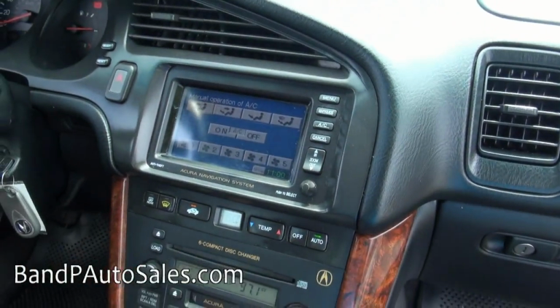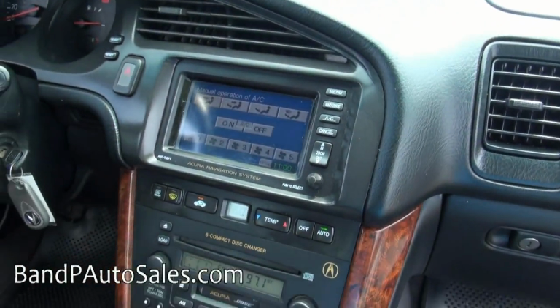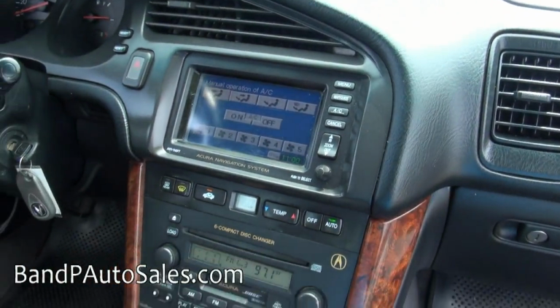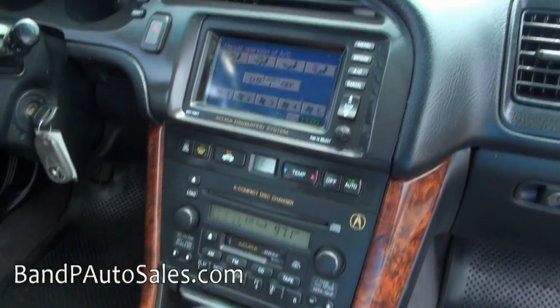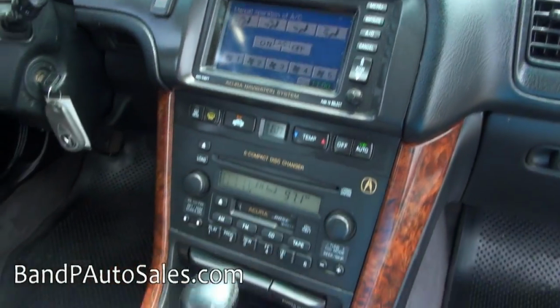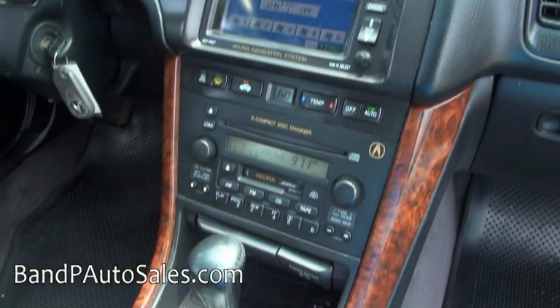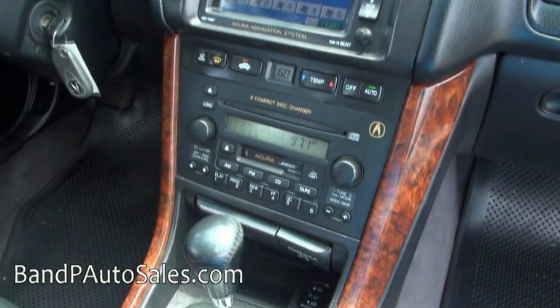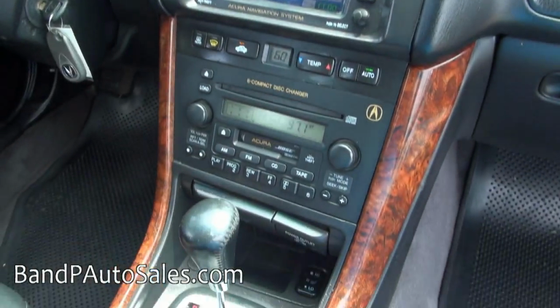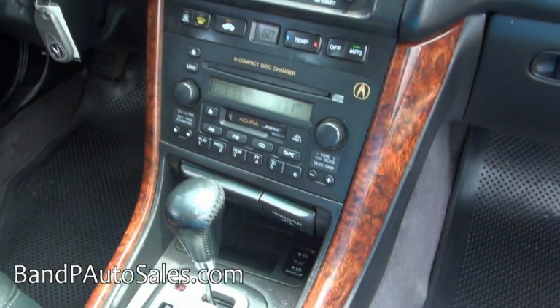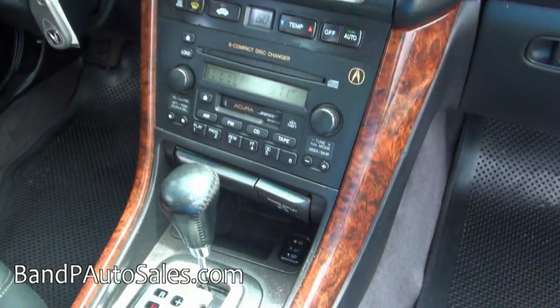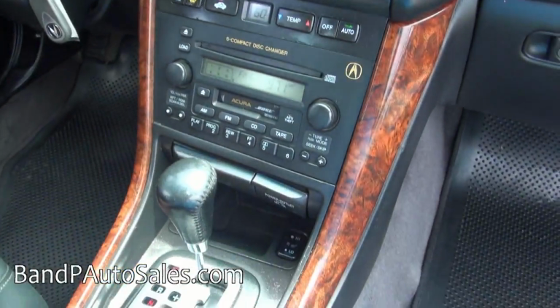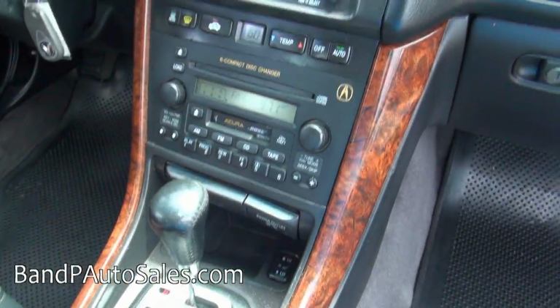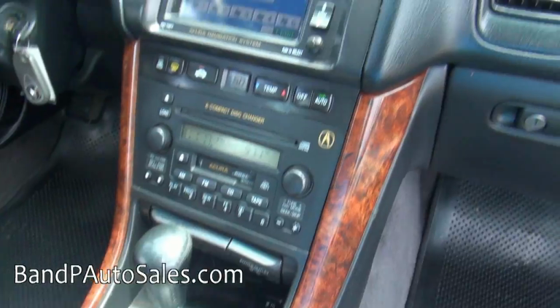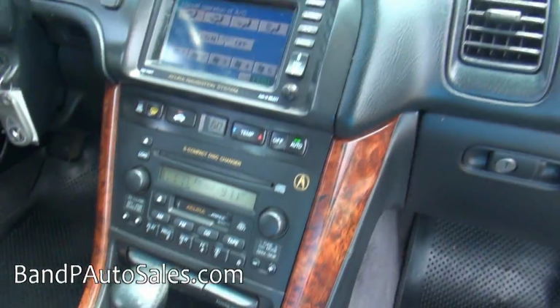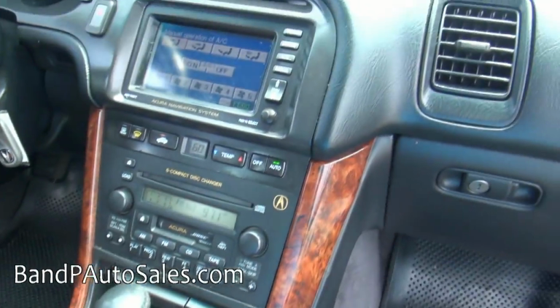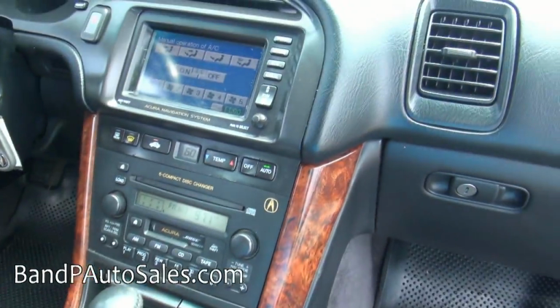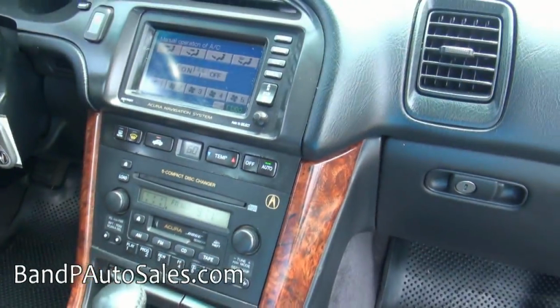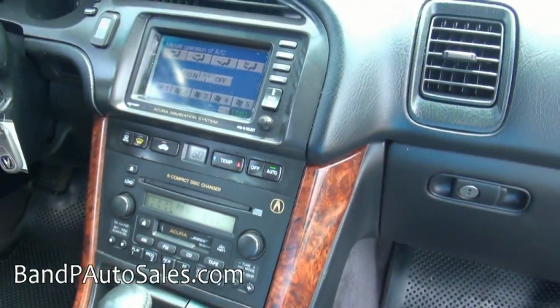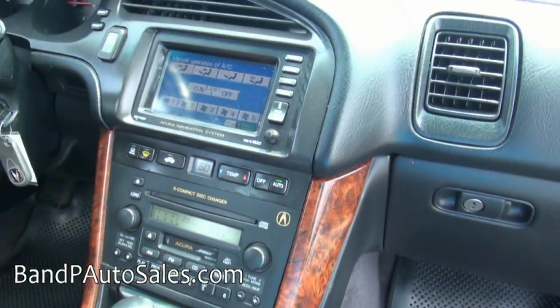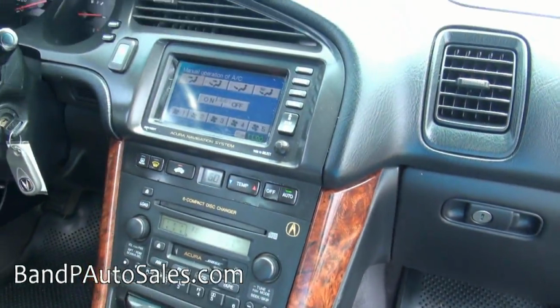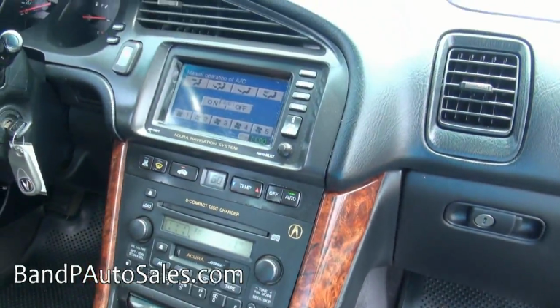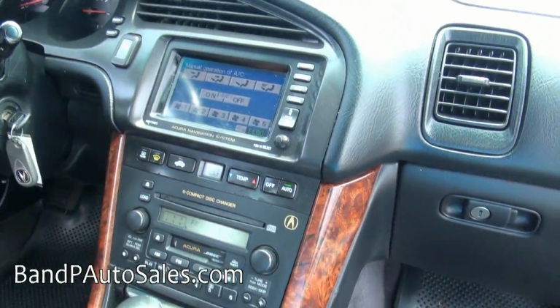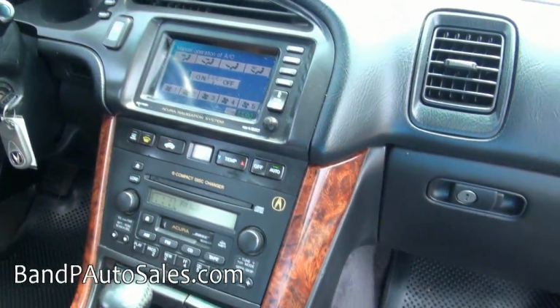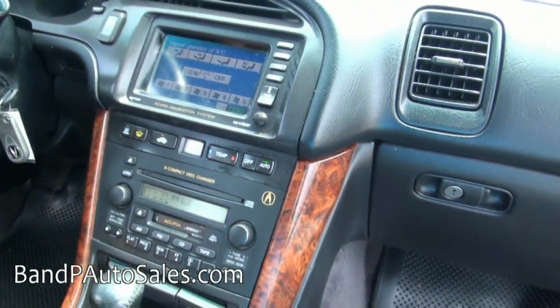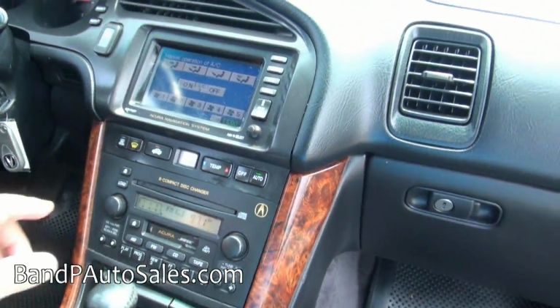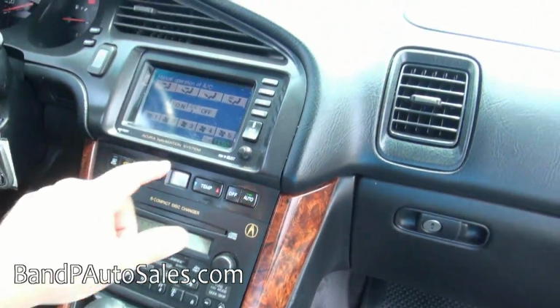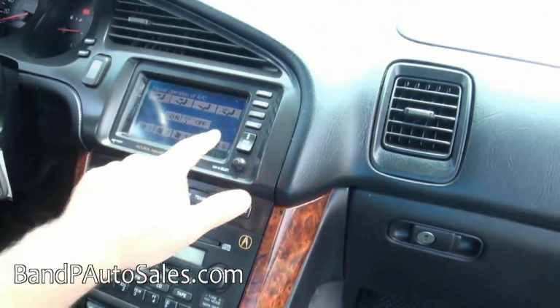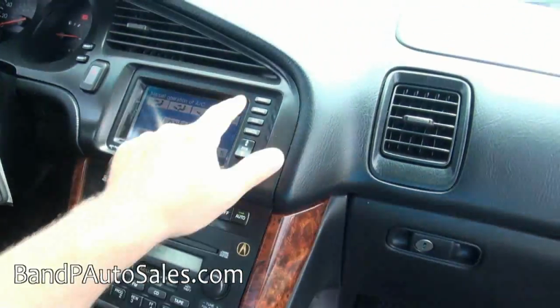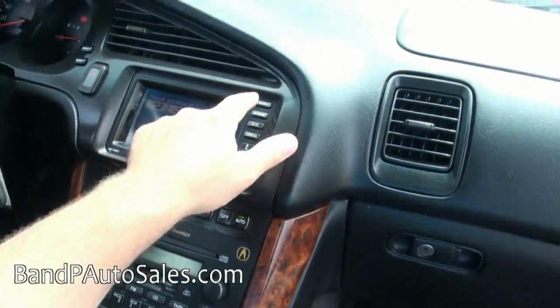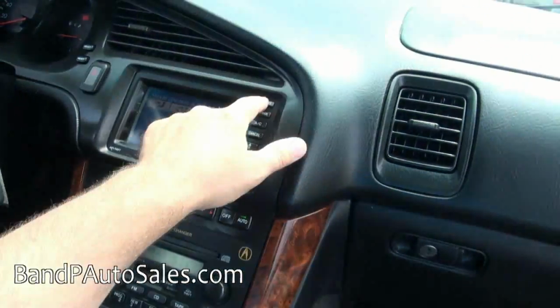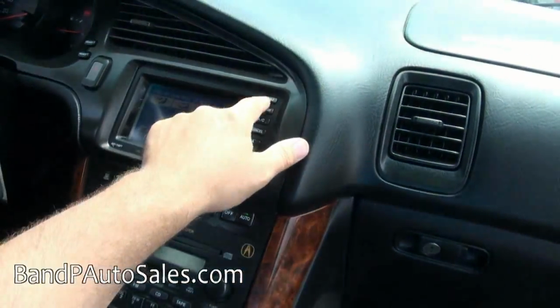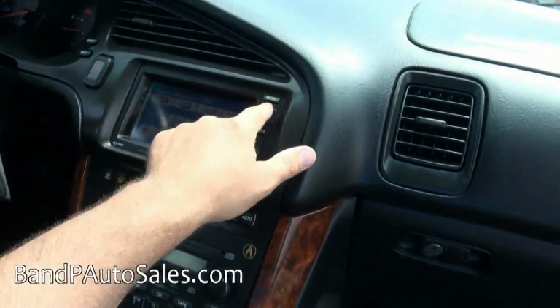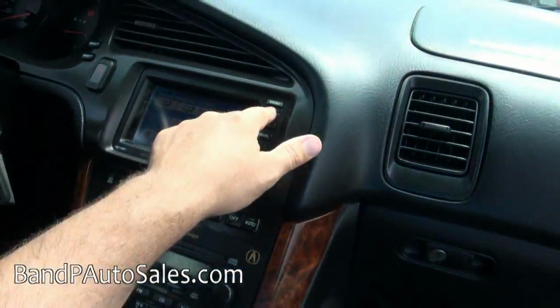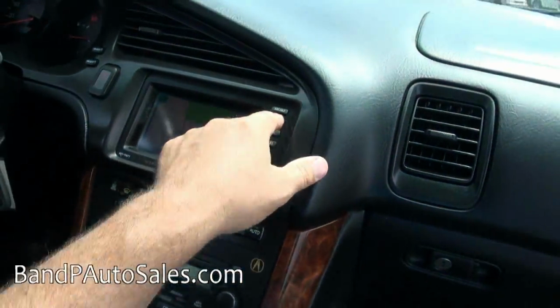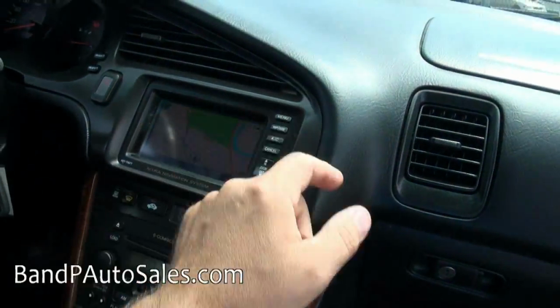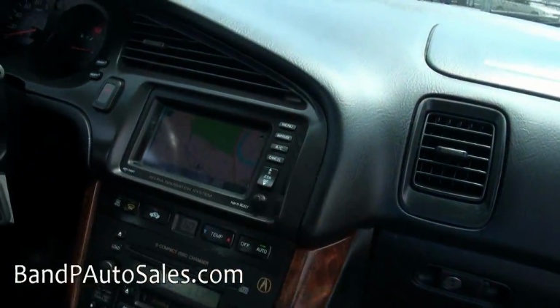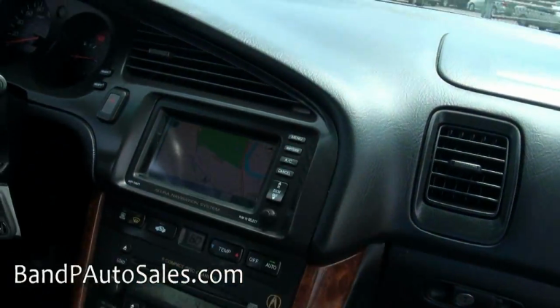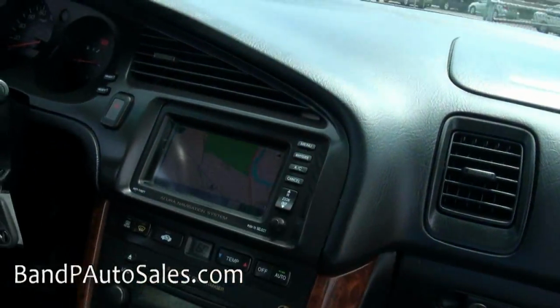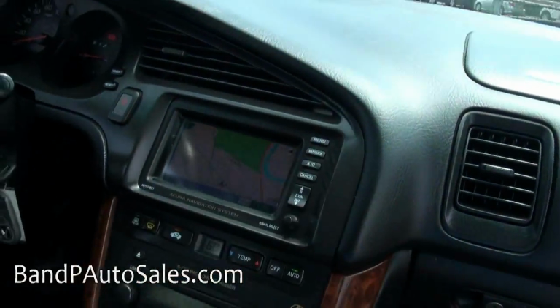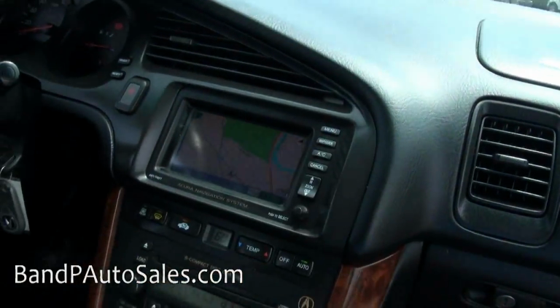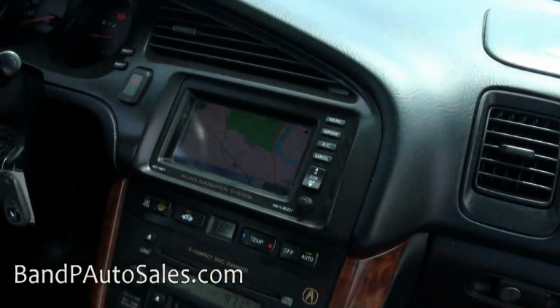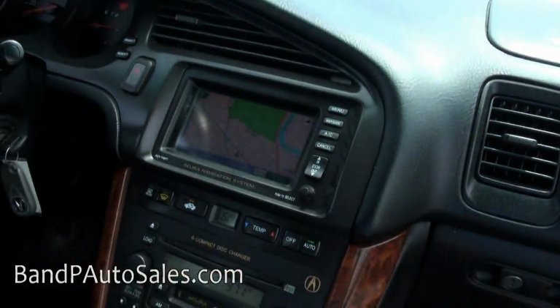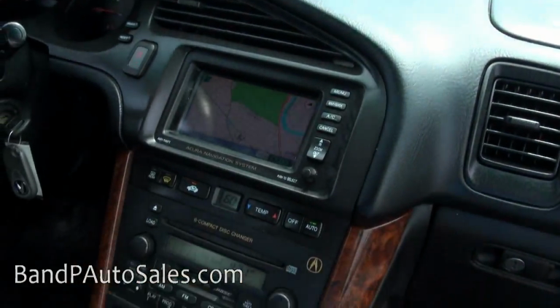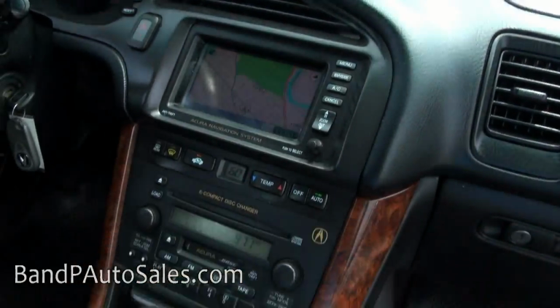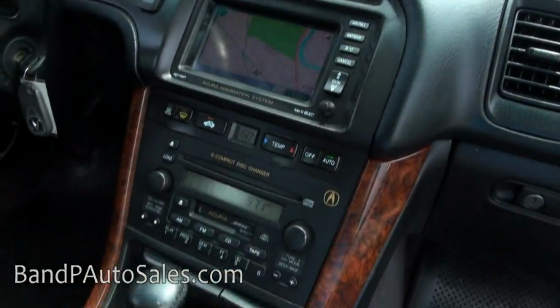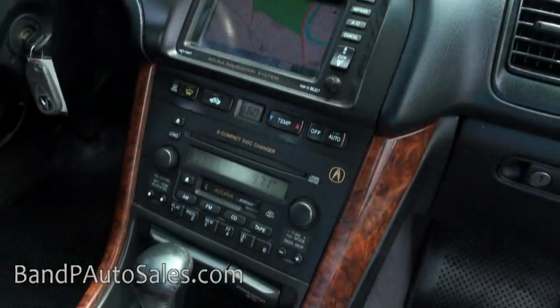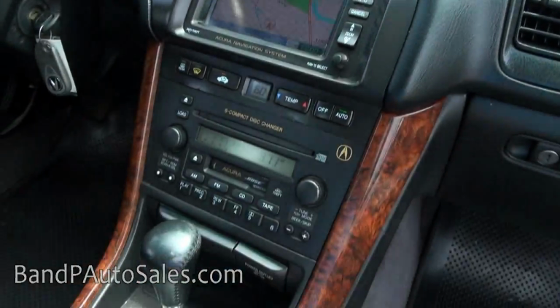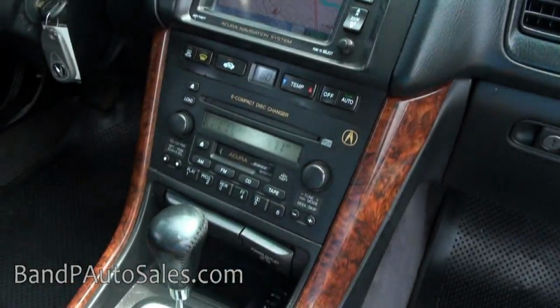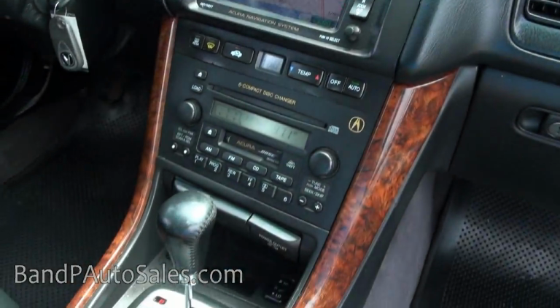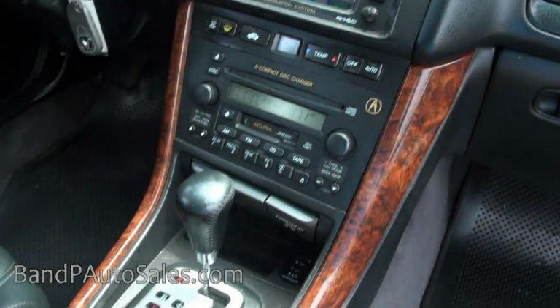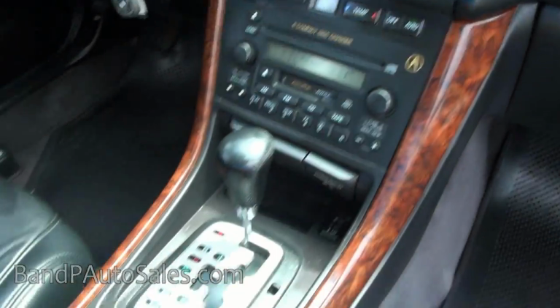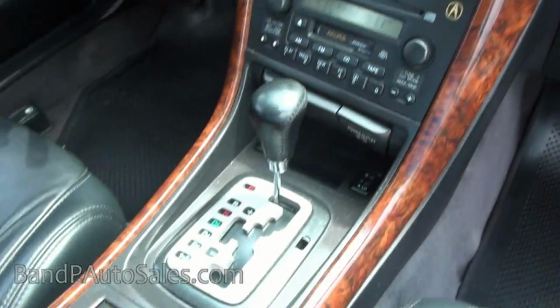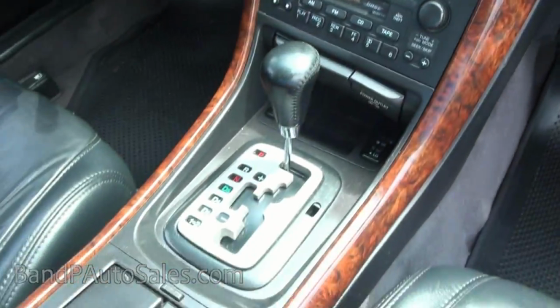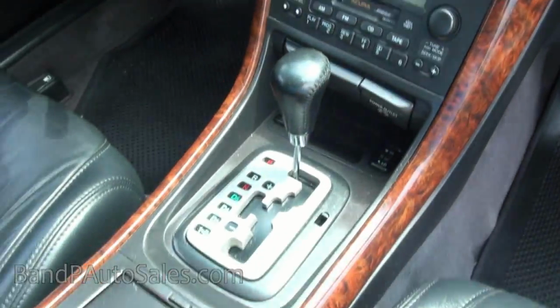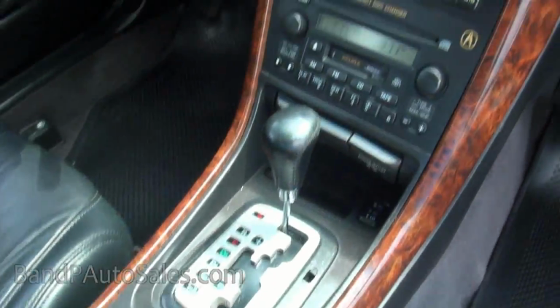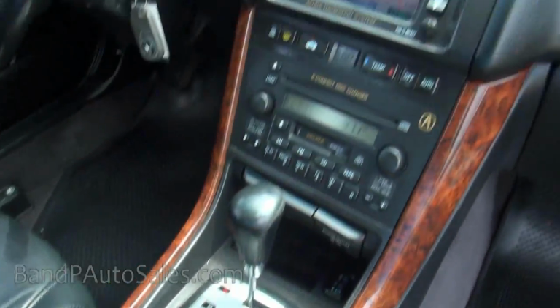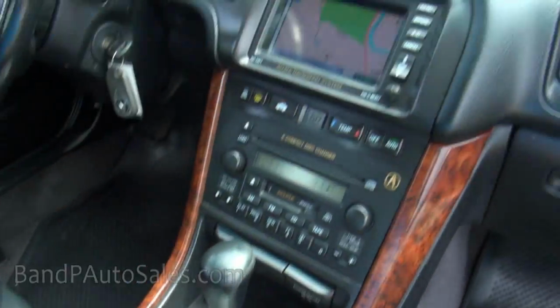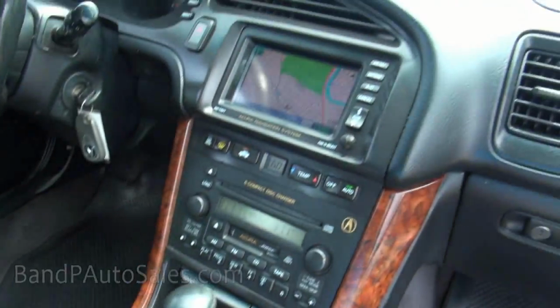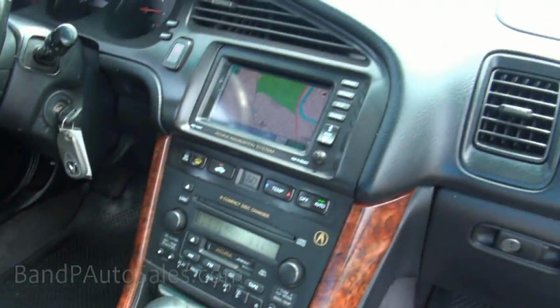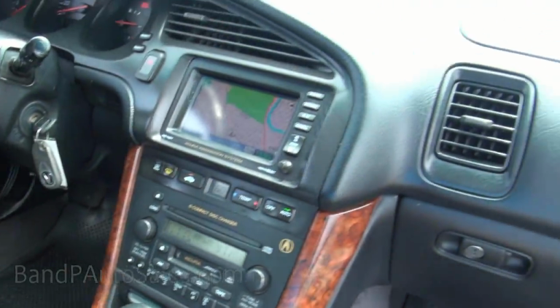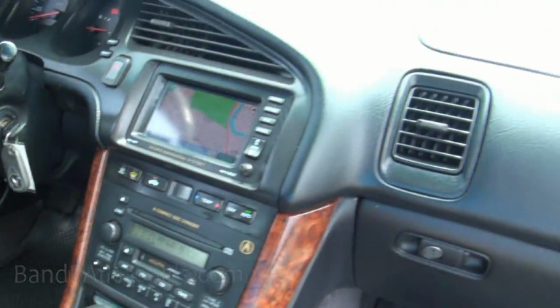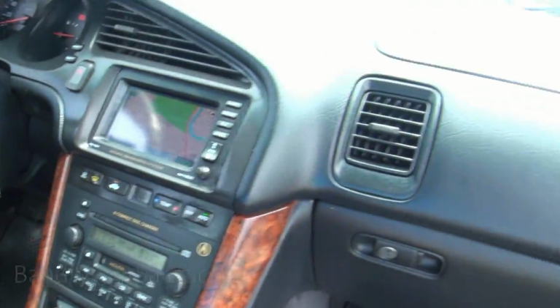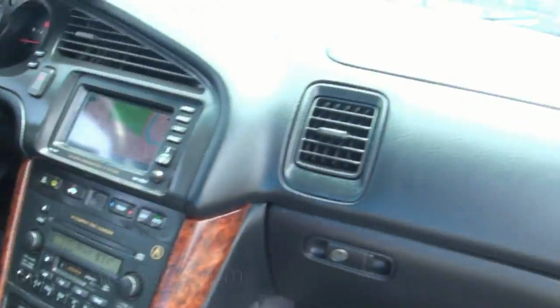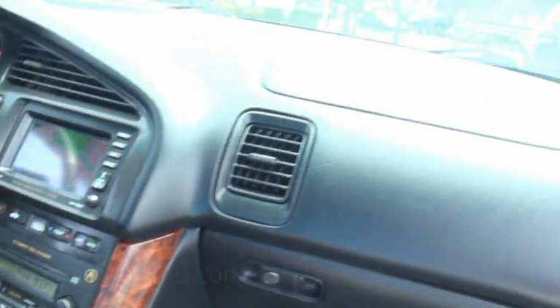Unfortunately, not a lot of them came with the nav. And it is touchscreen. The nav is actually working — it has the disc in there.